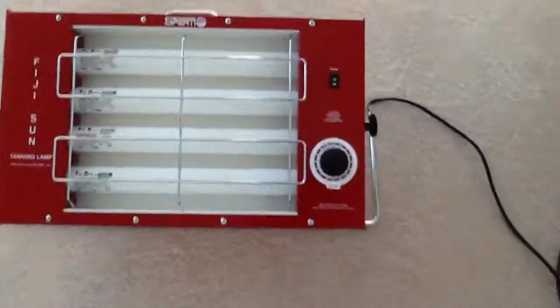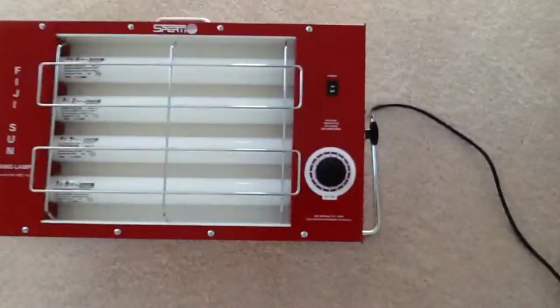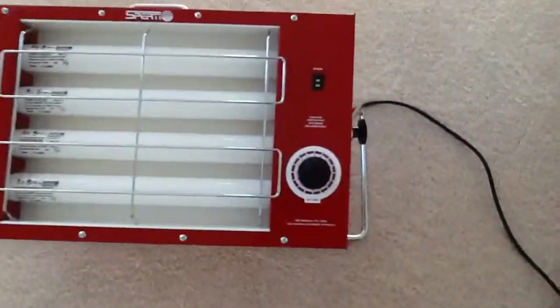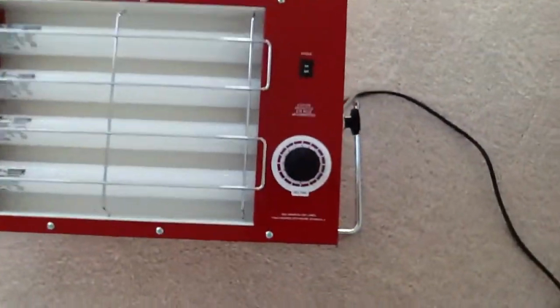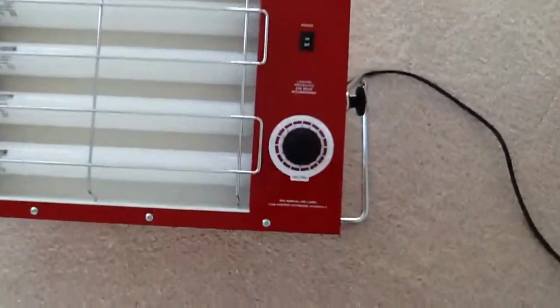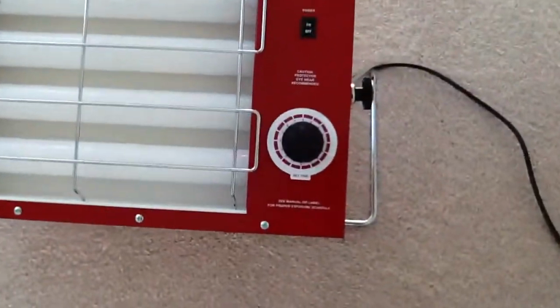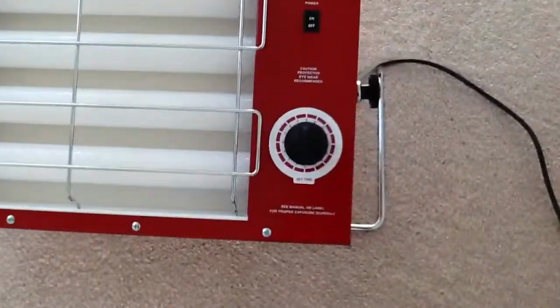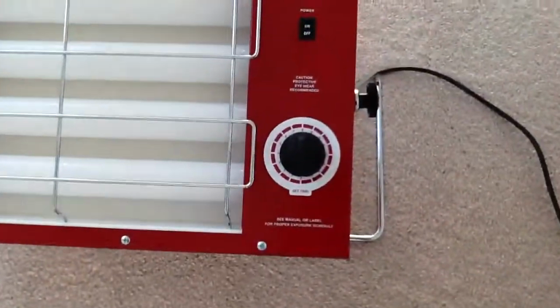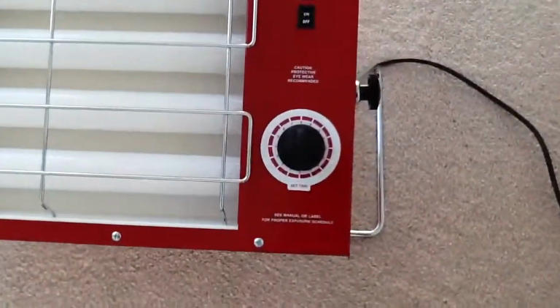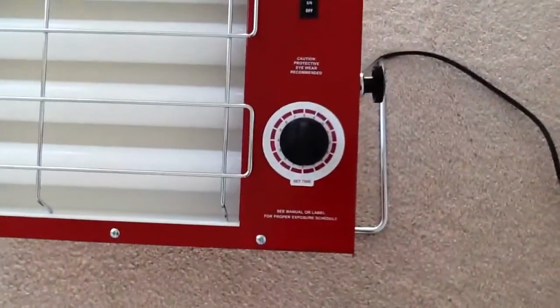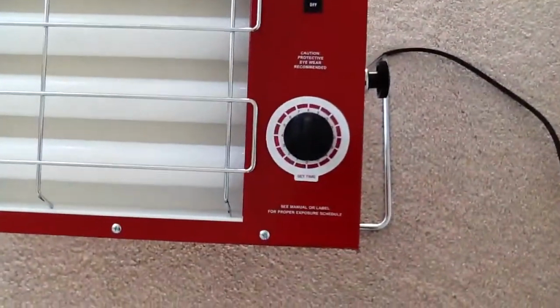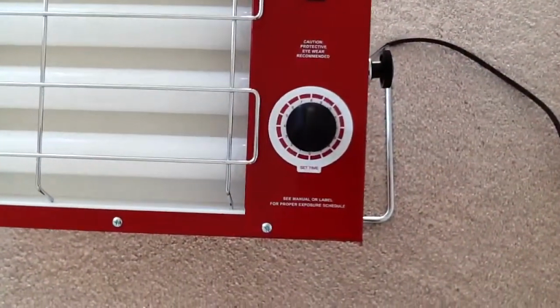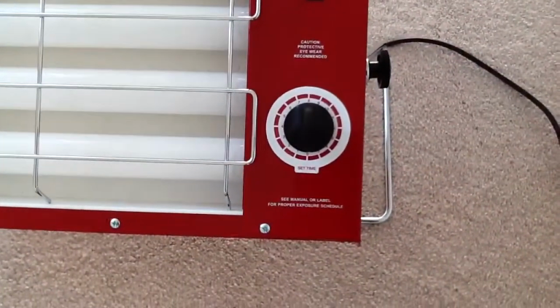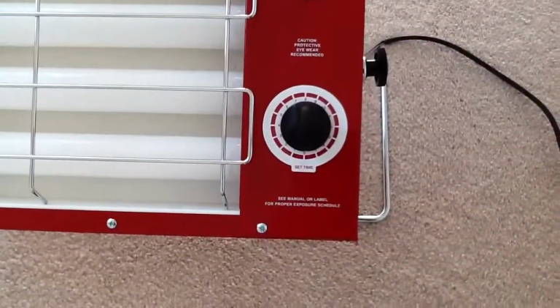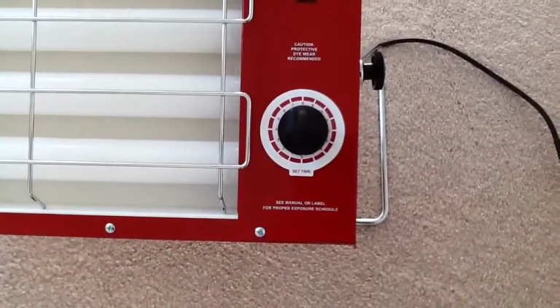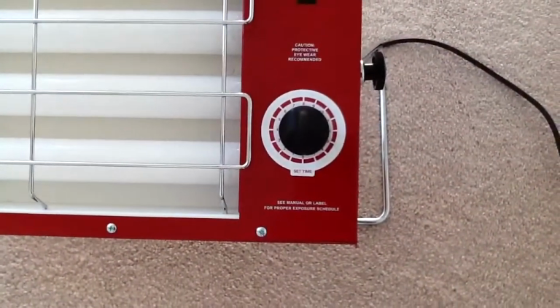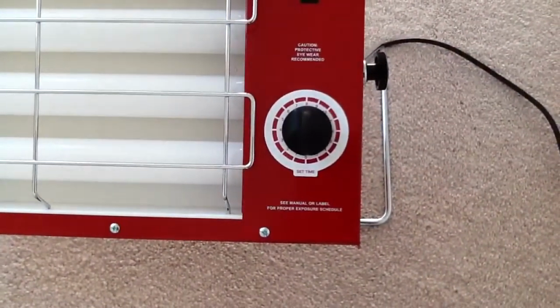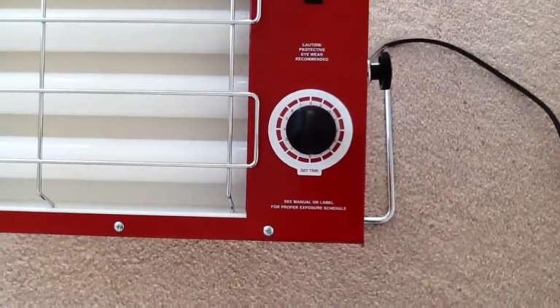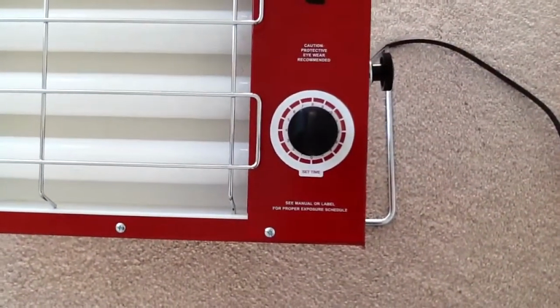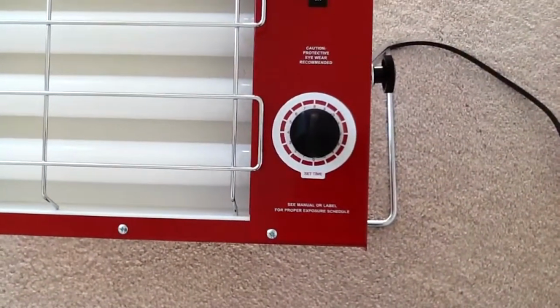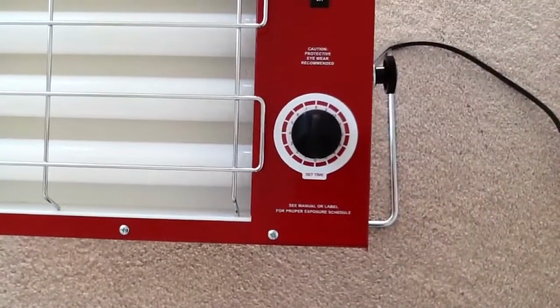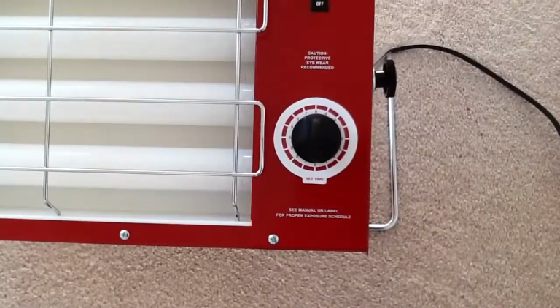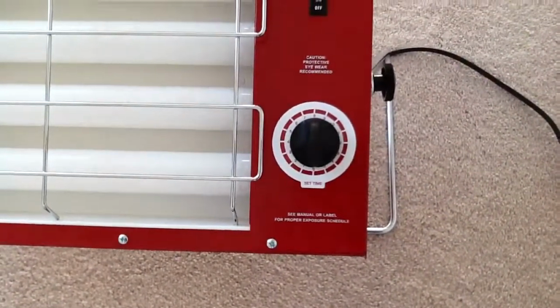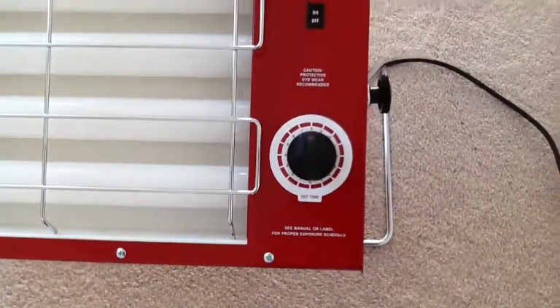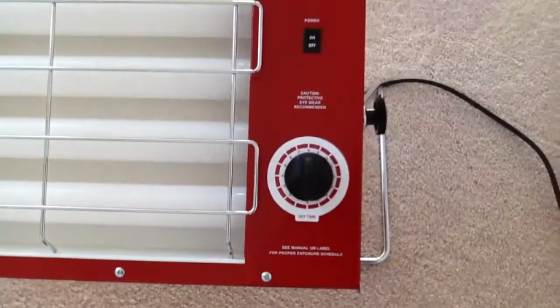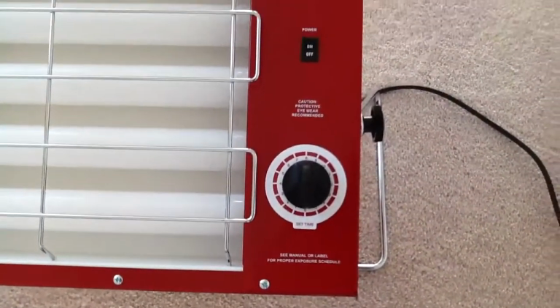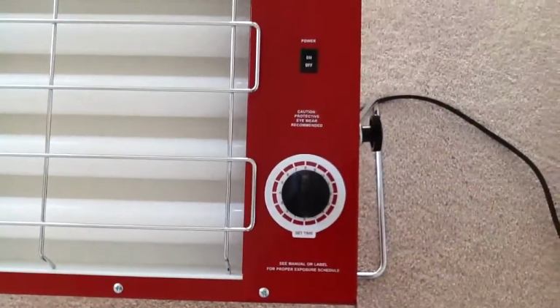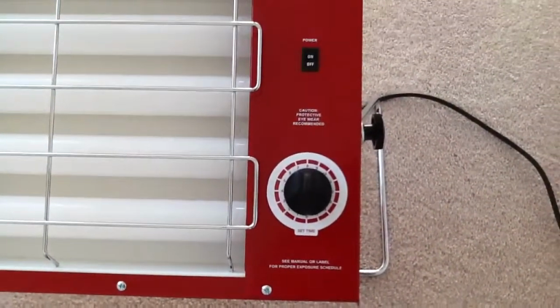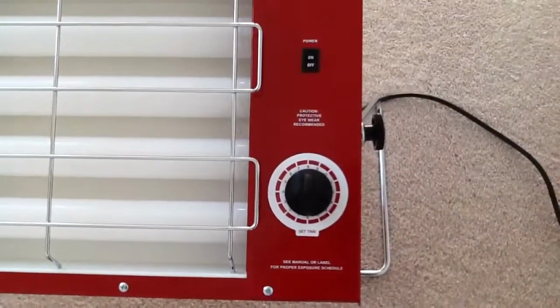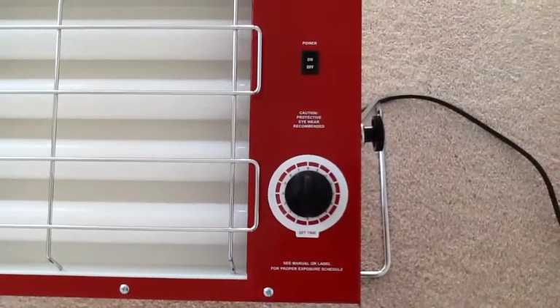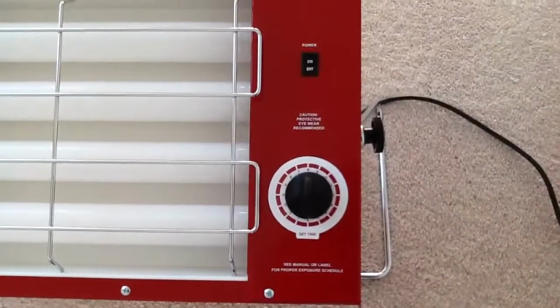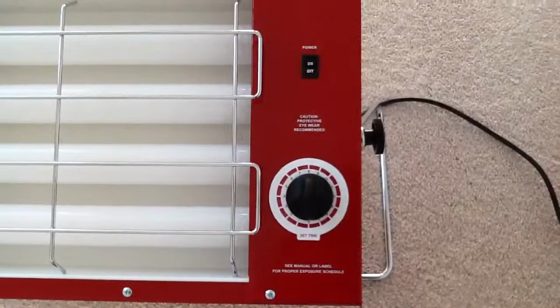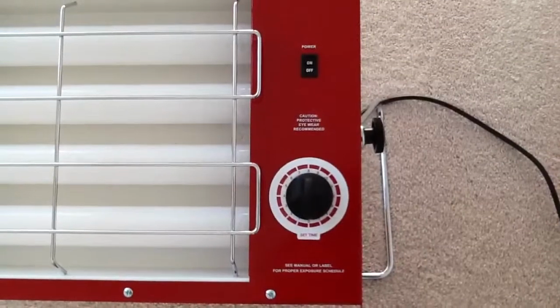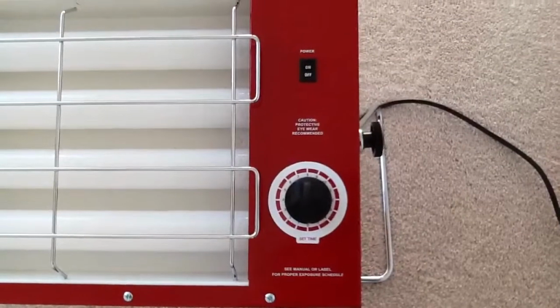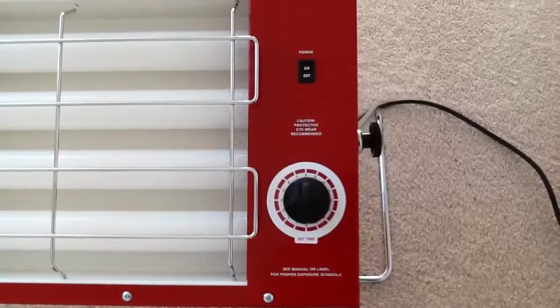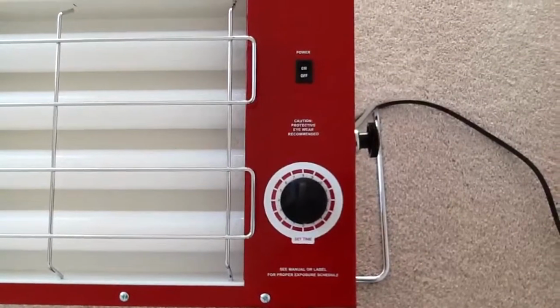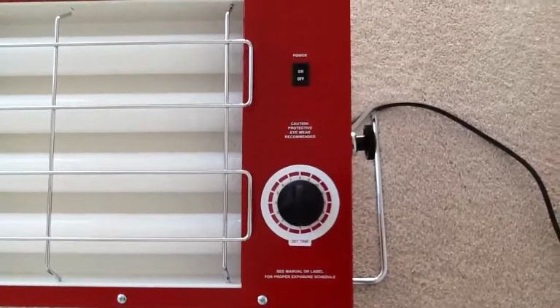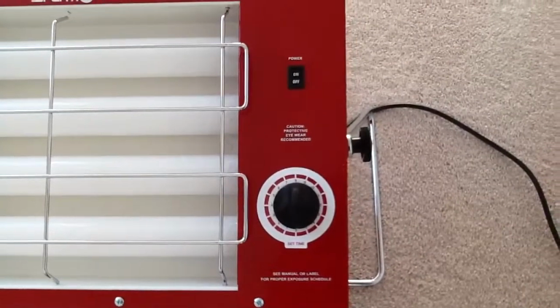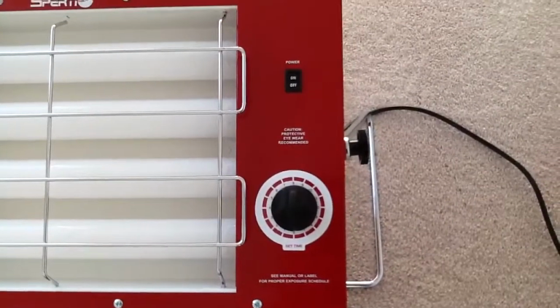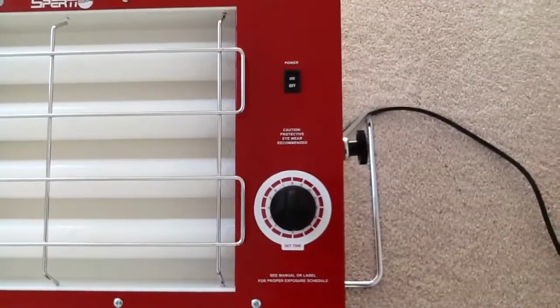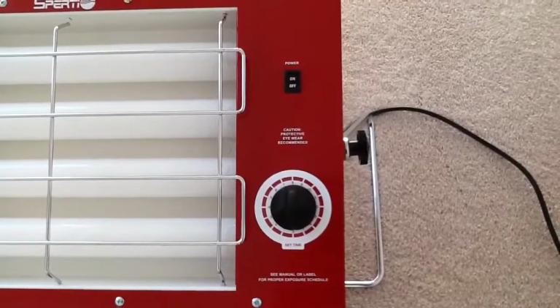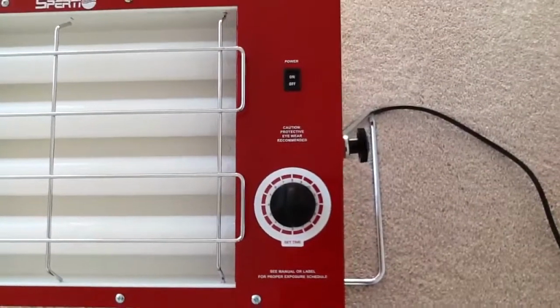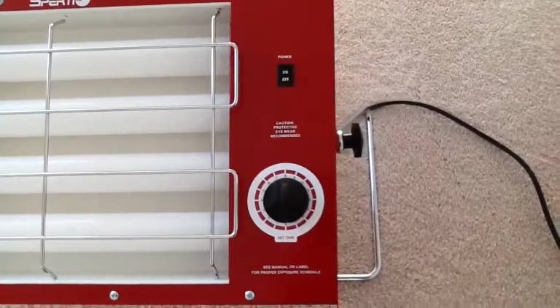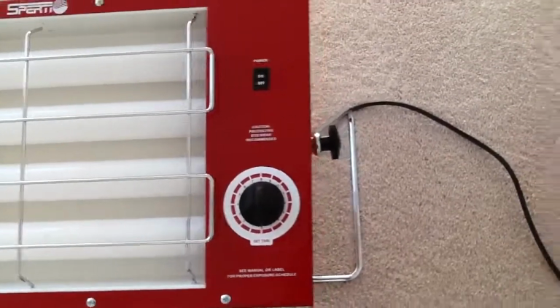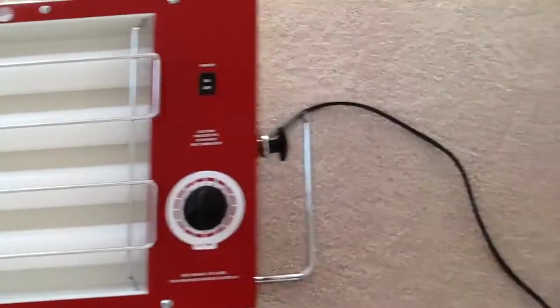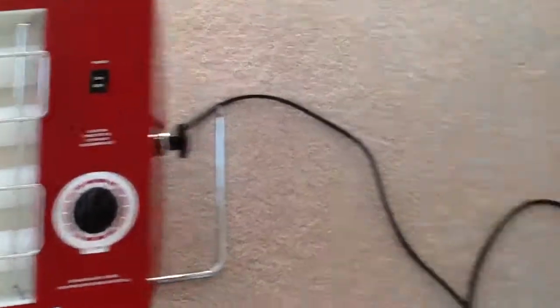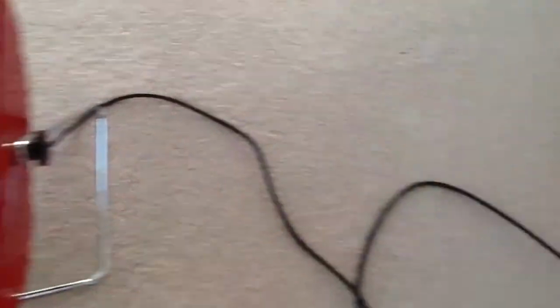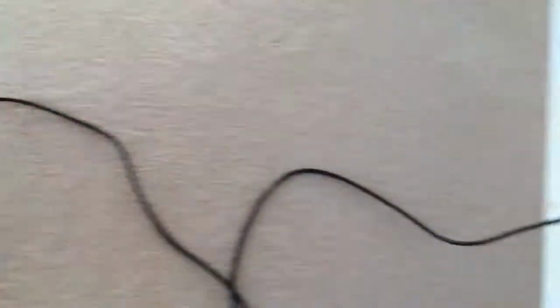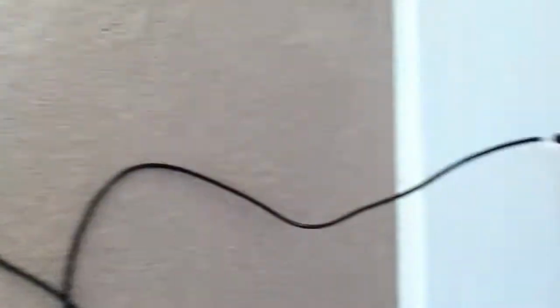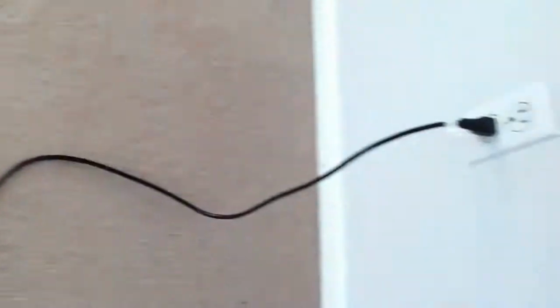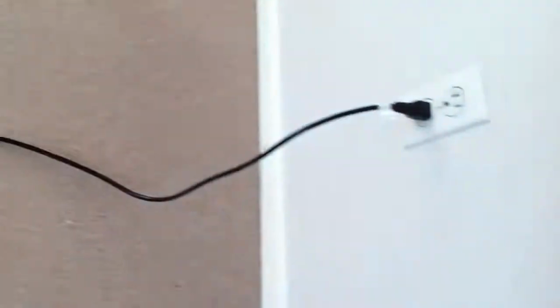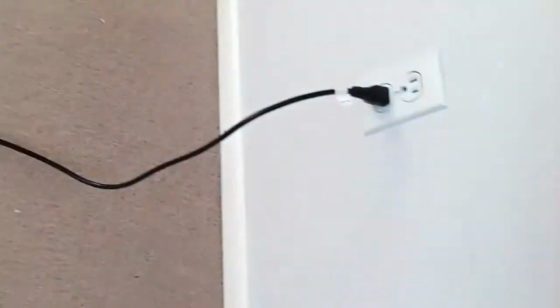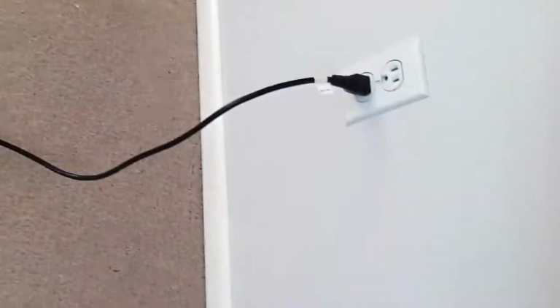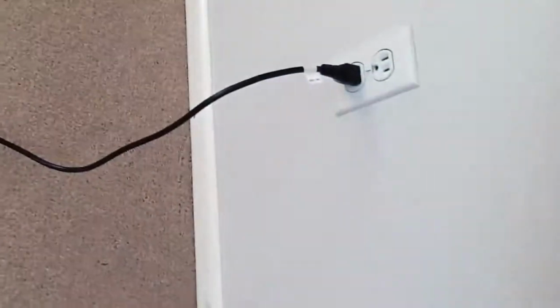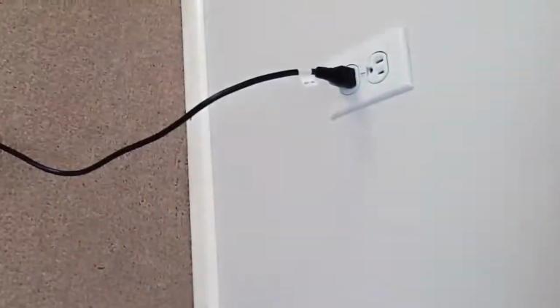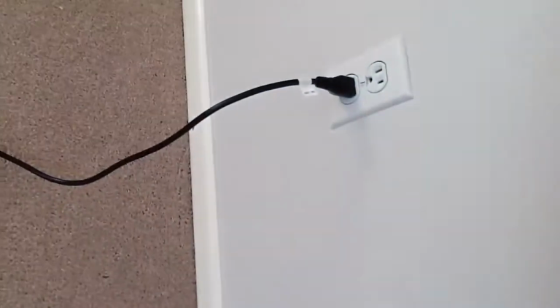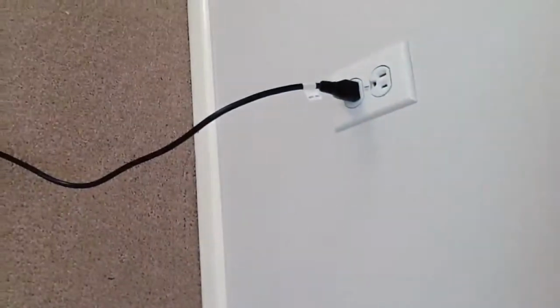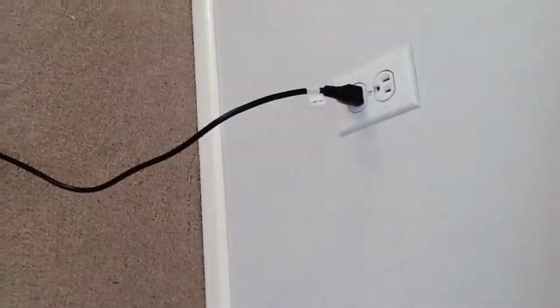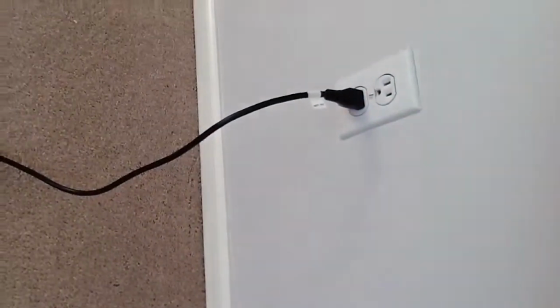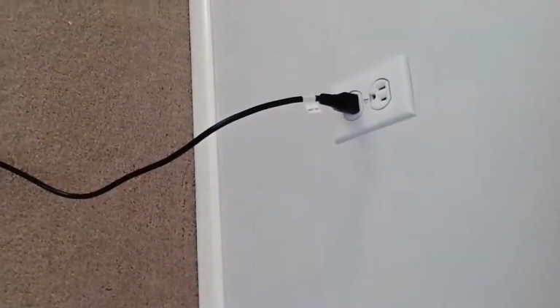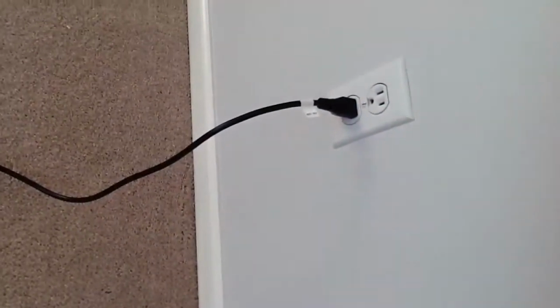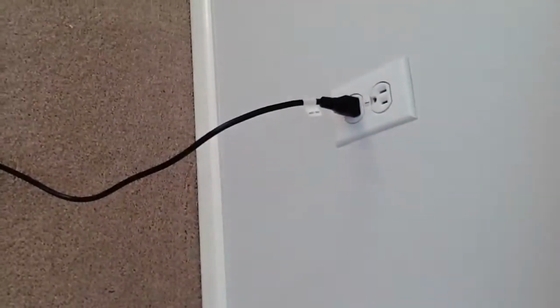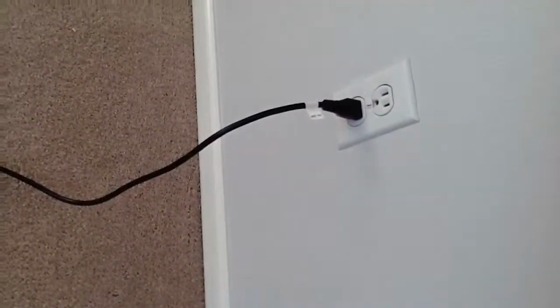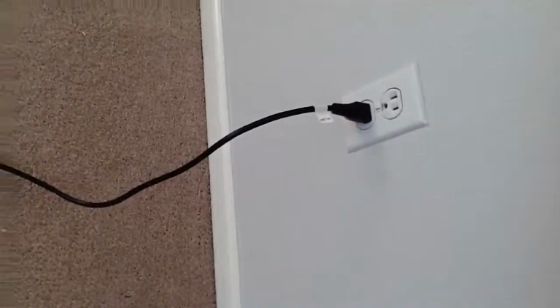Here's the timer dial — 1 to 15 minutes — and an on/off switch. It plugs into a regular standard outlet.